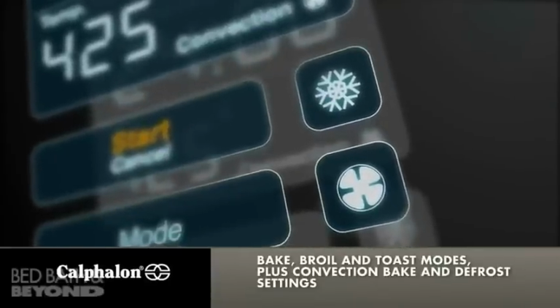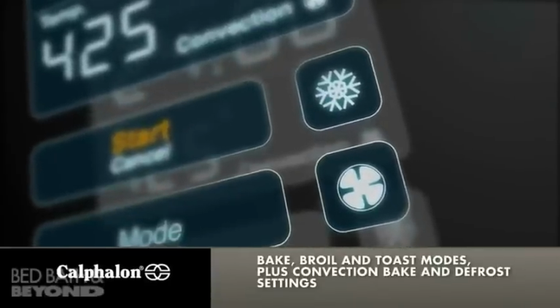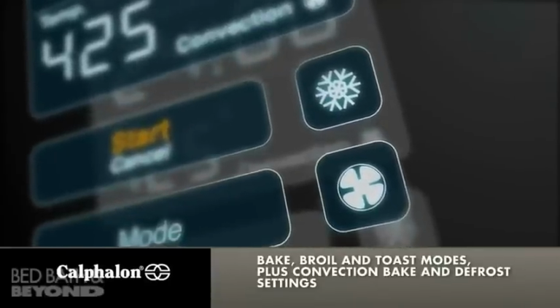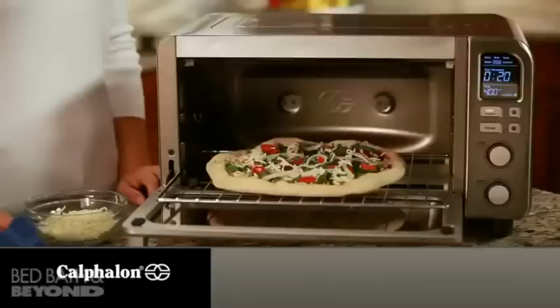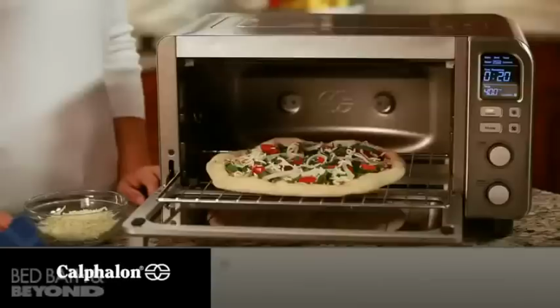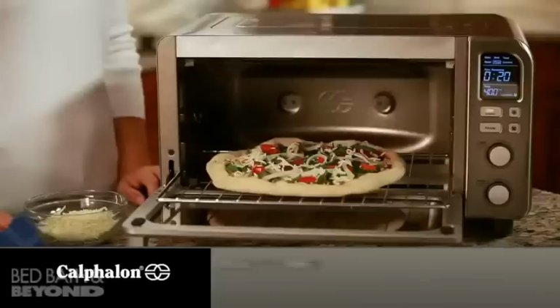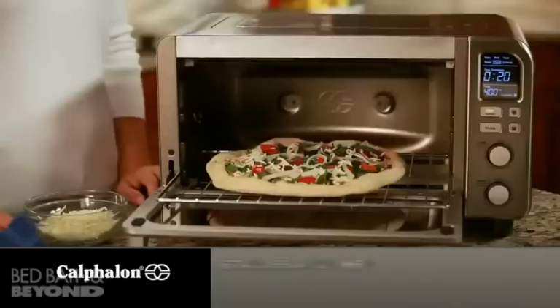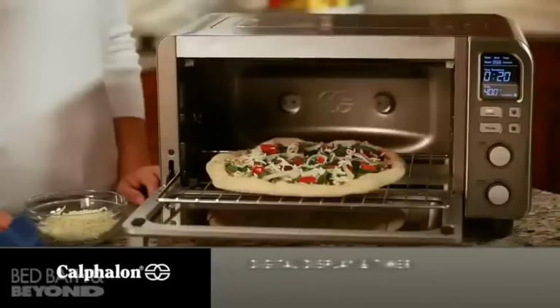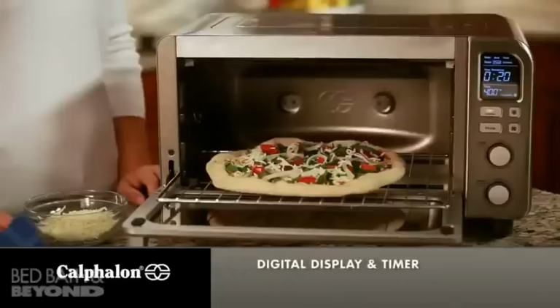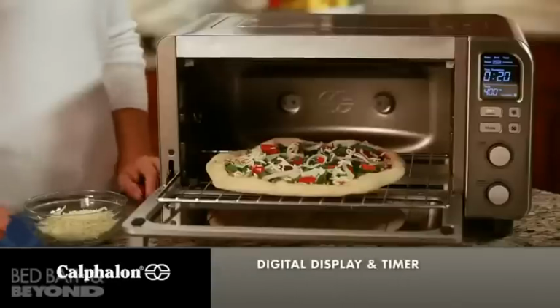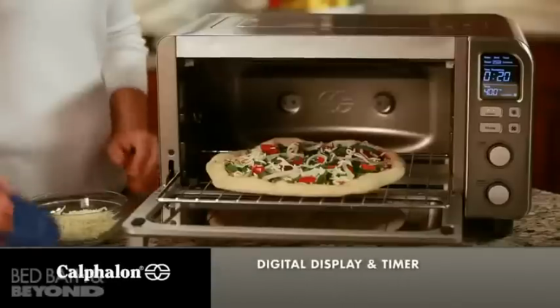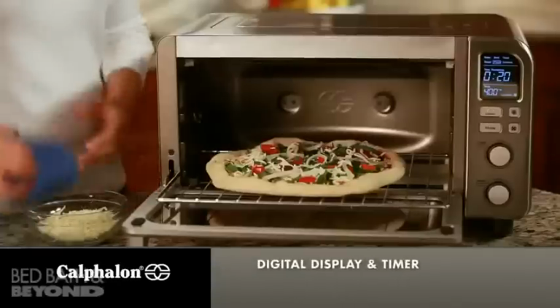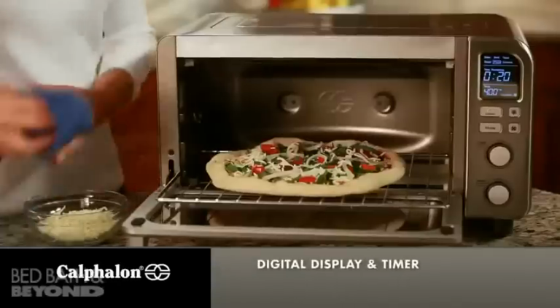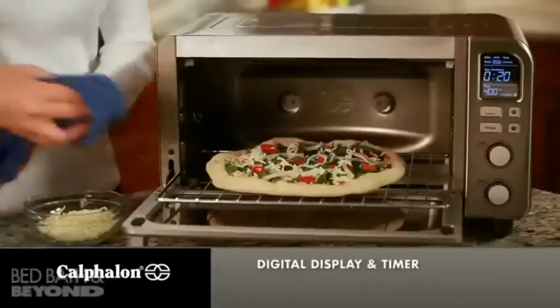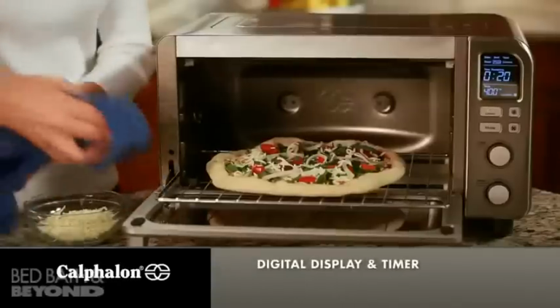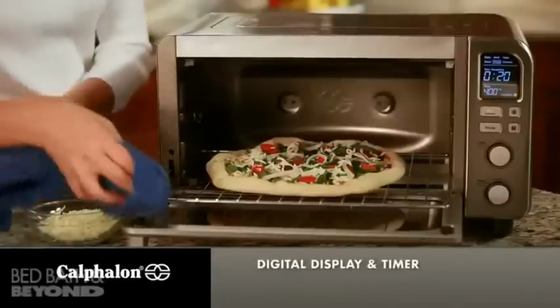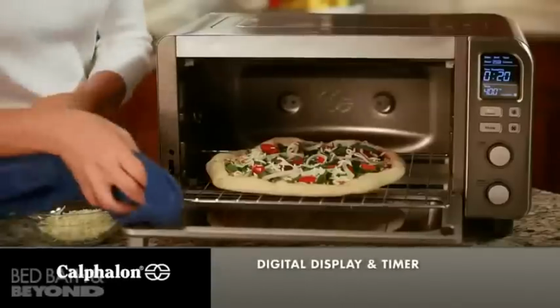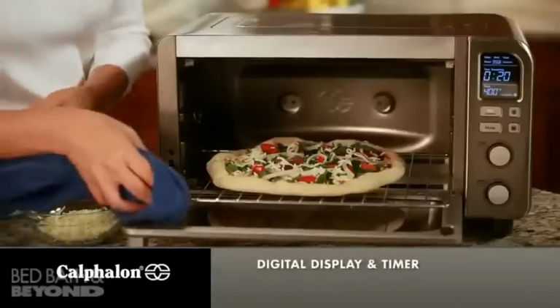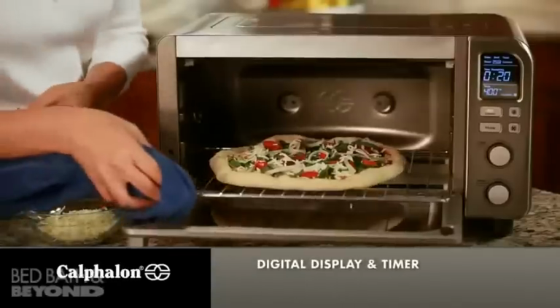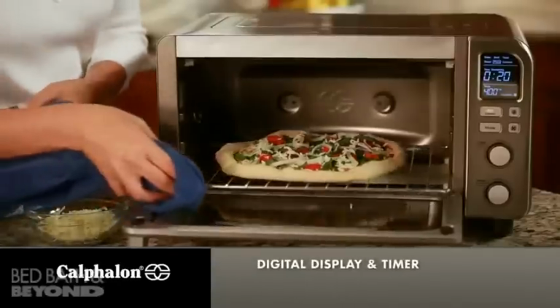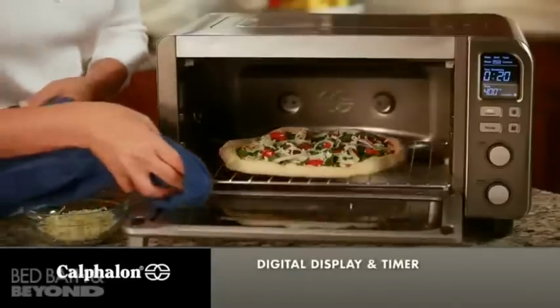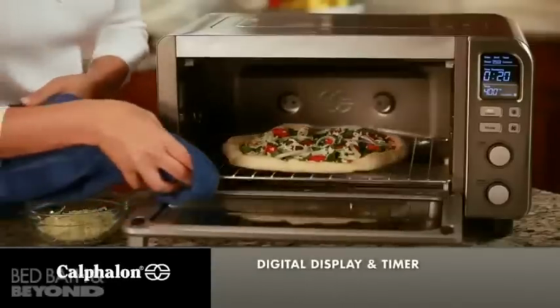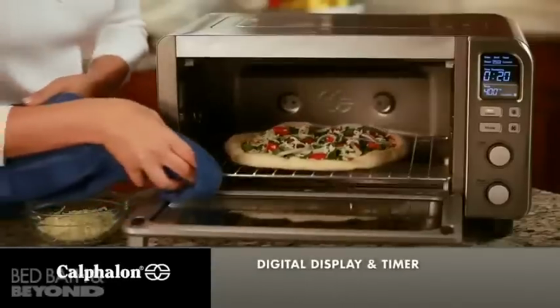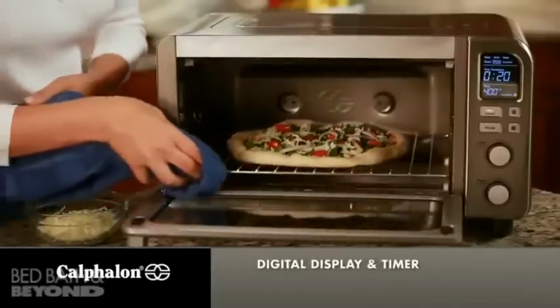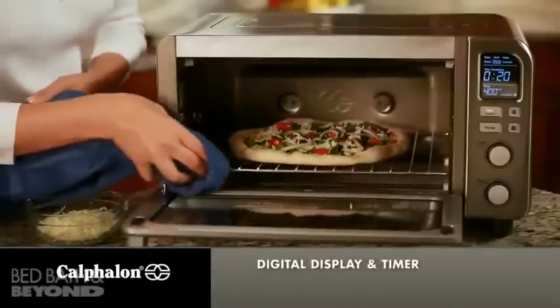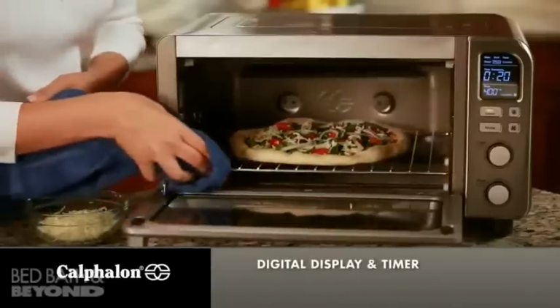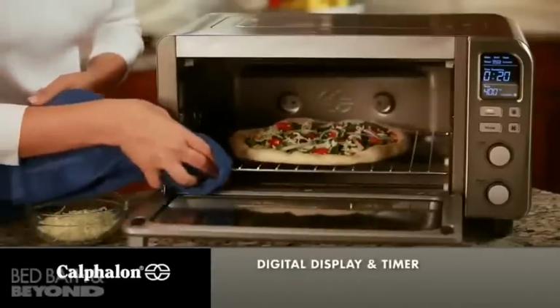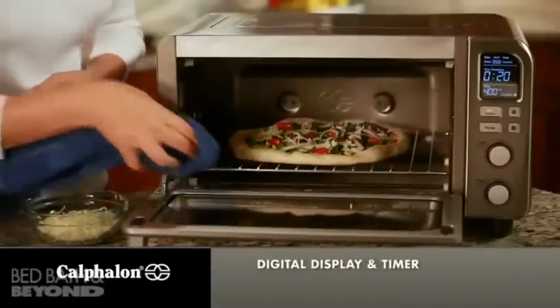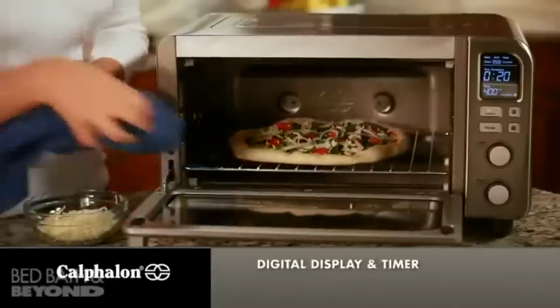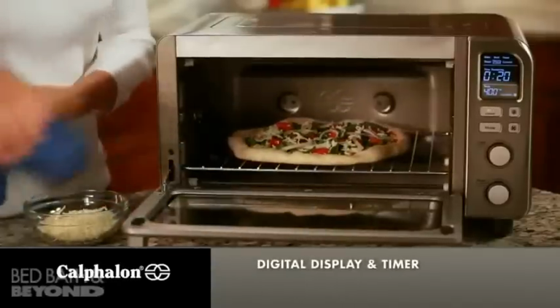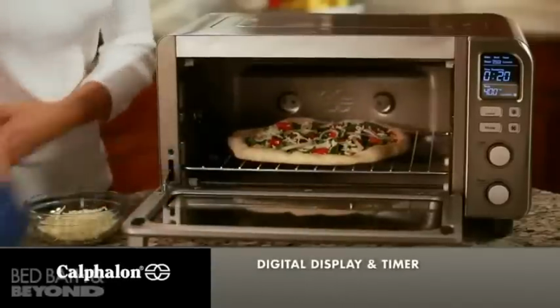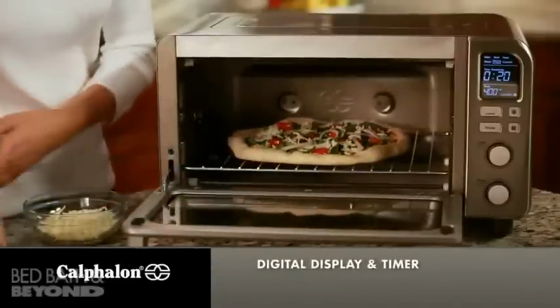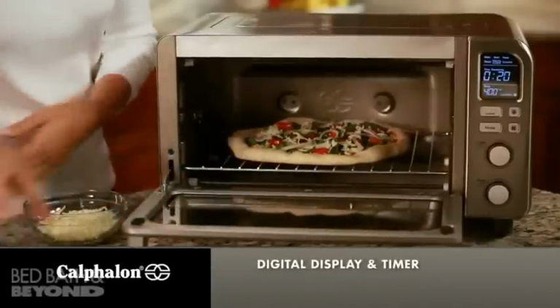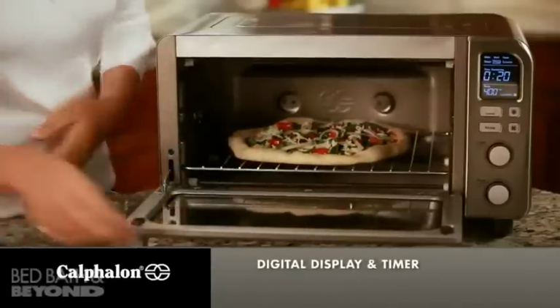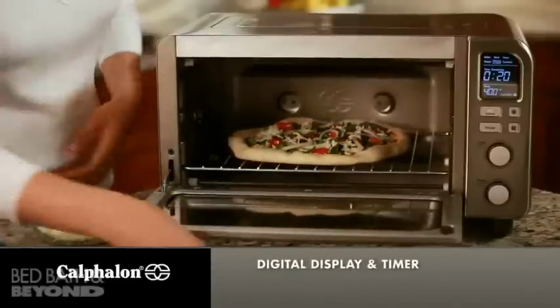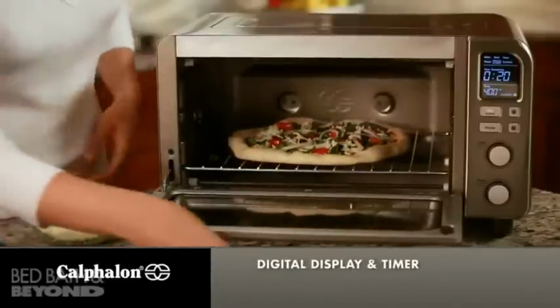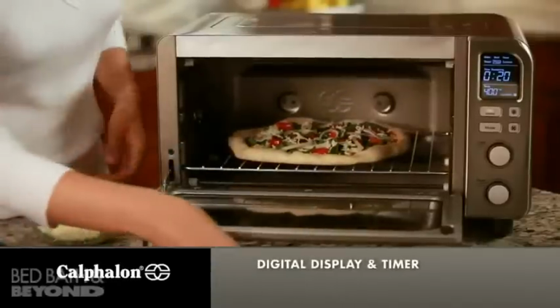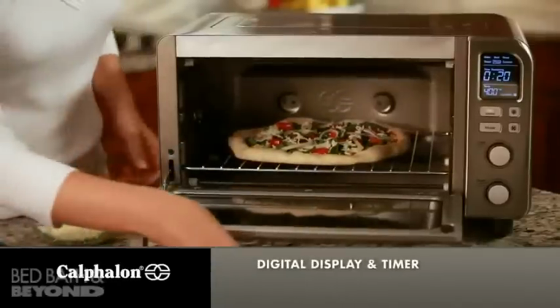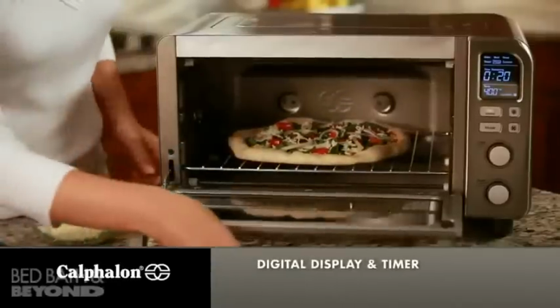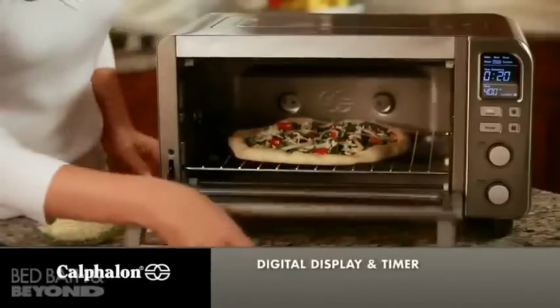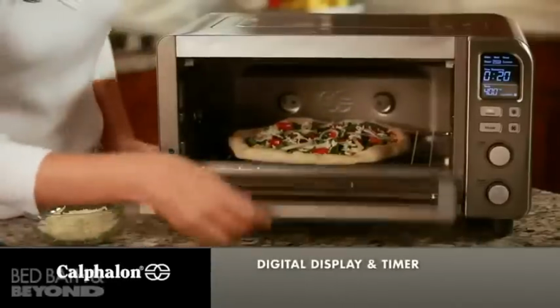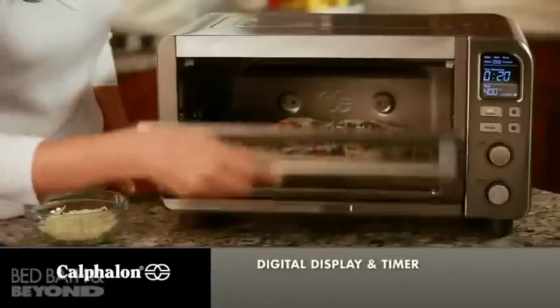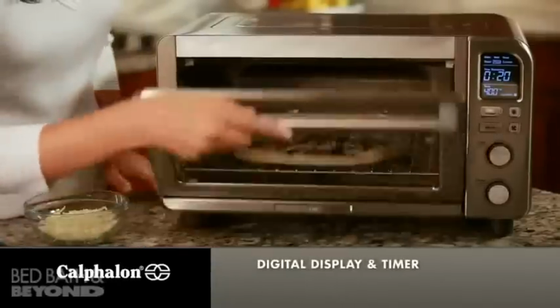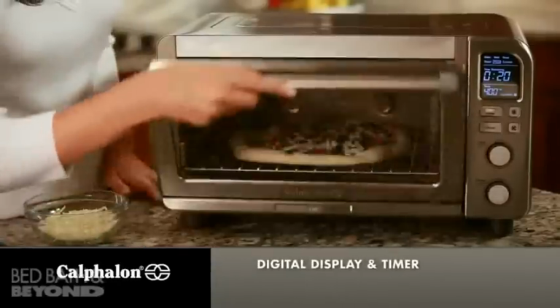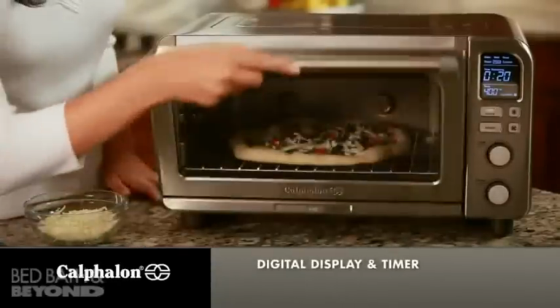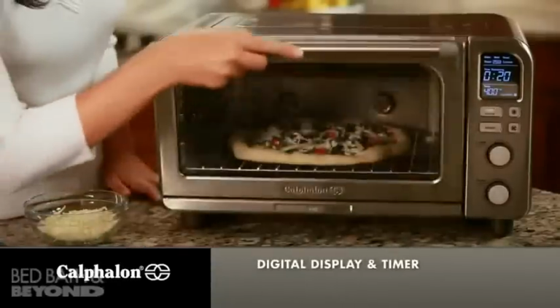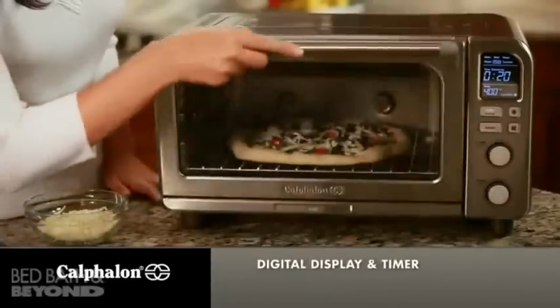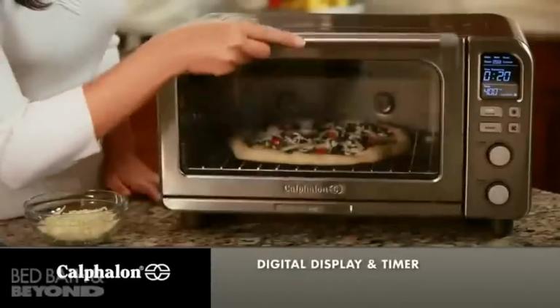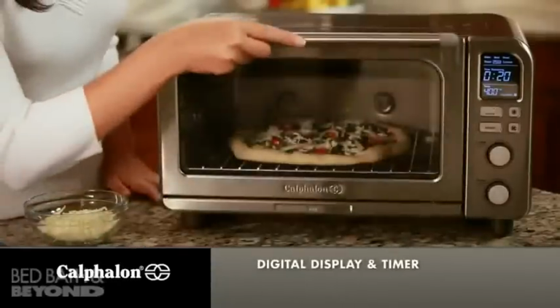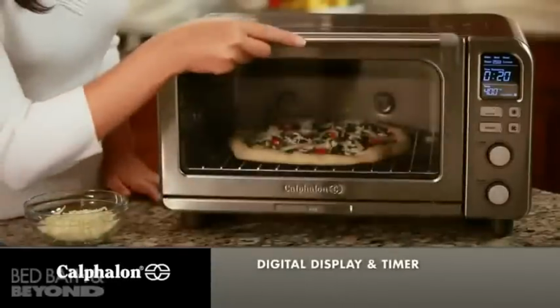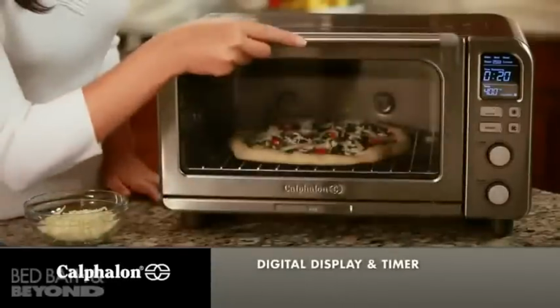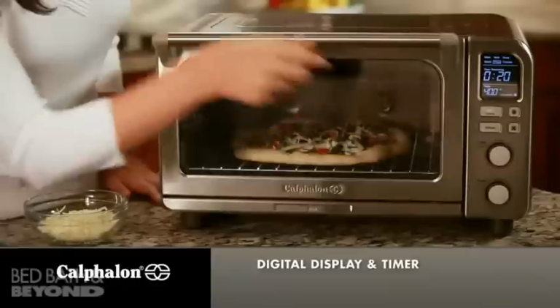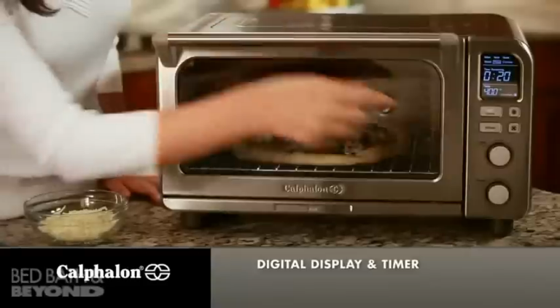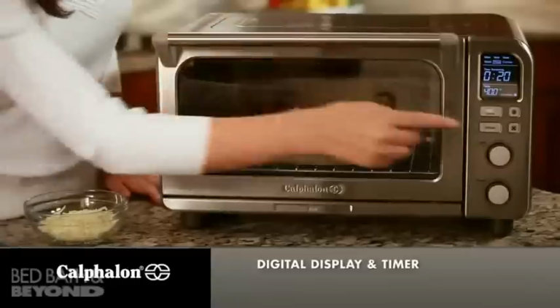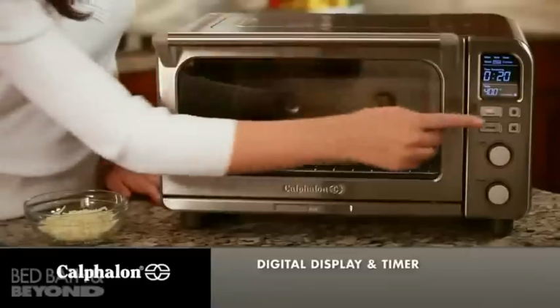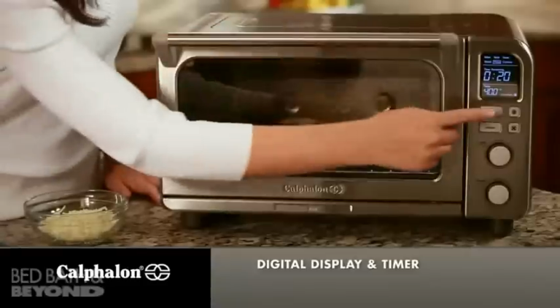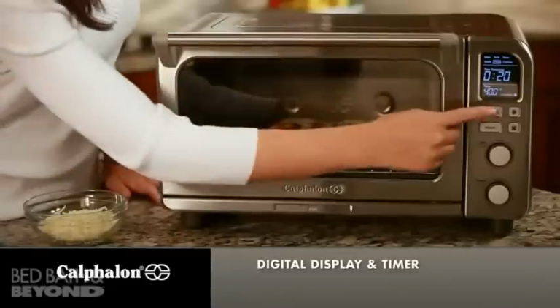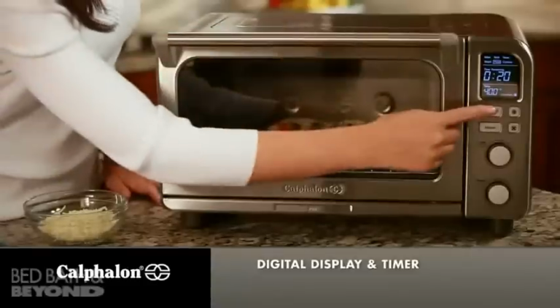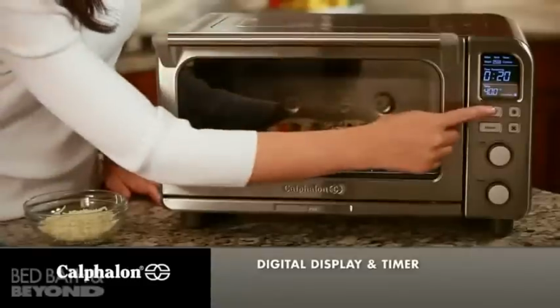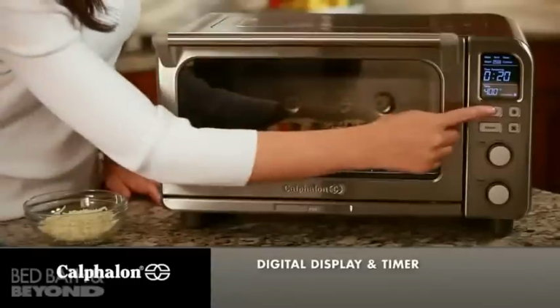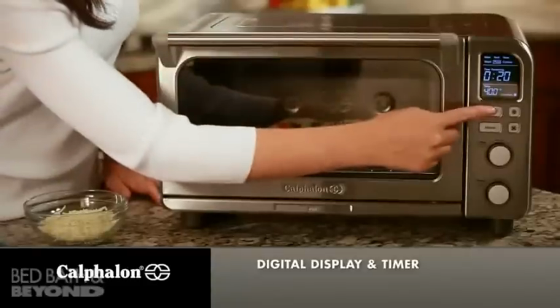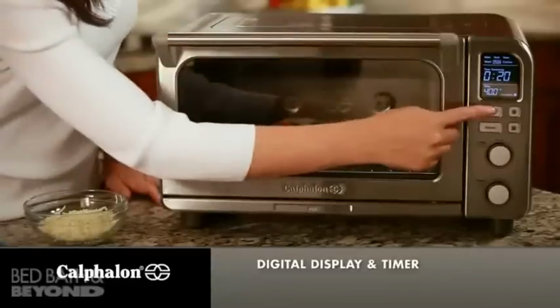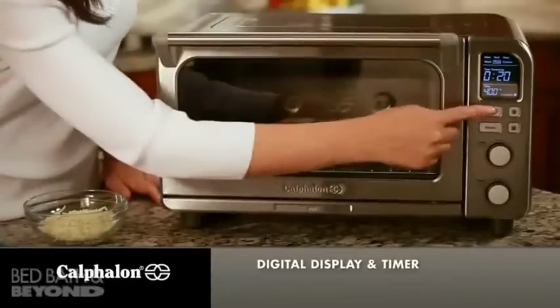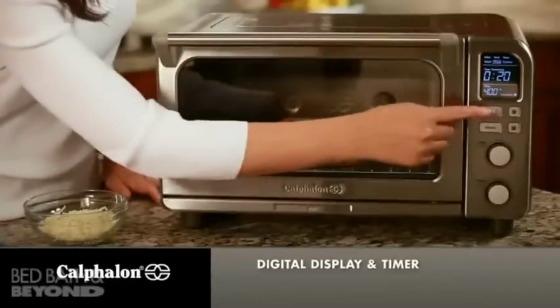The digital controls are easy to use and the high contrast LCD is easy to read and viewable from all angles.